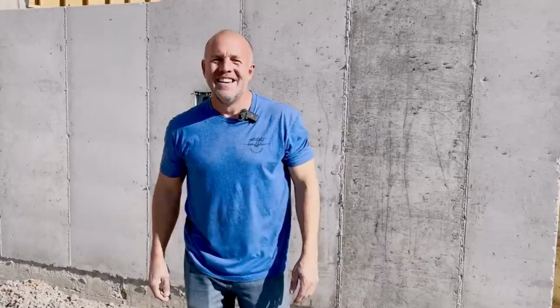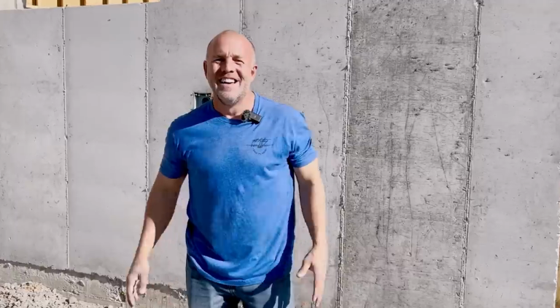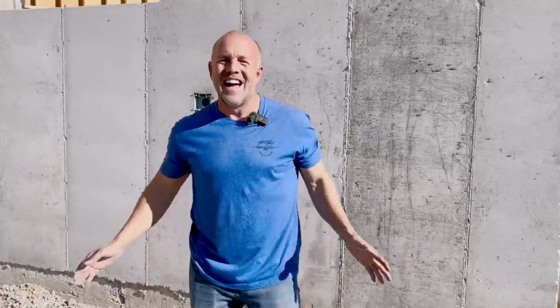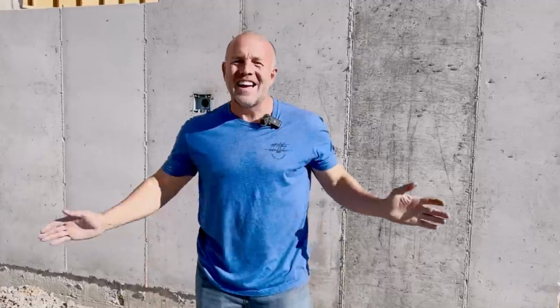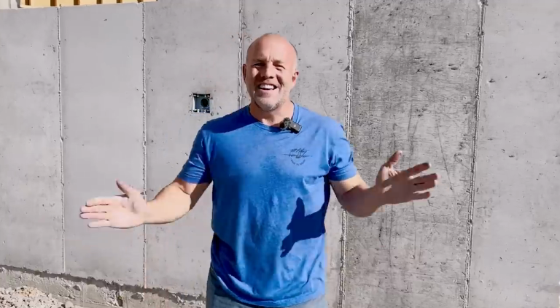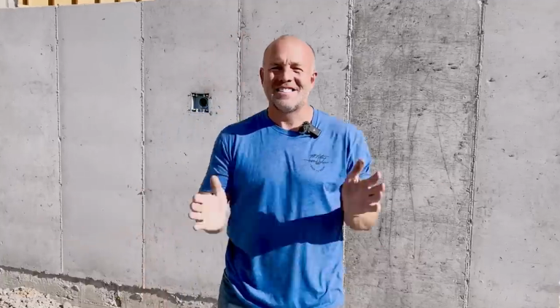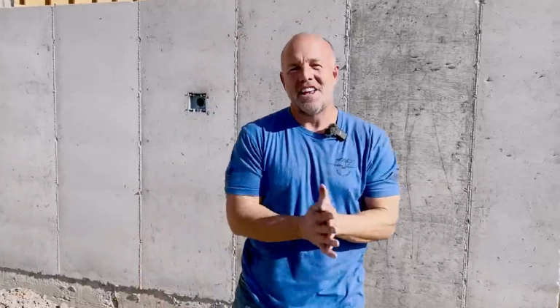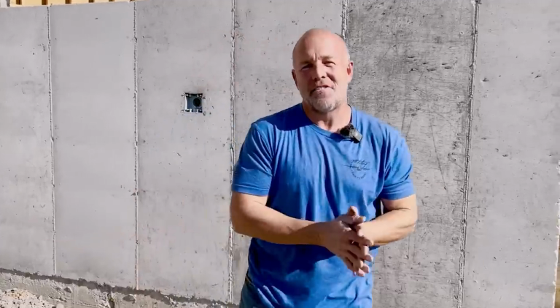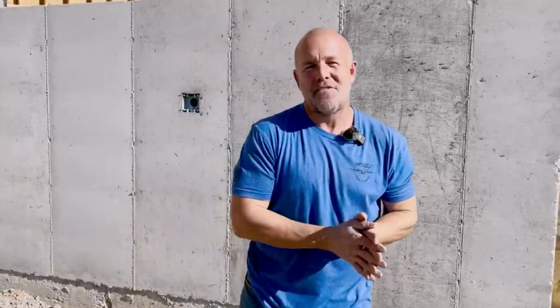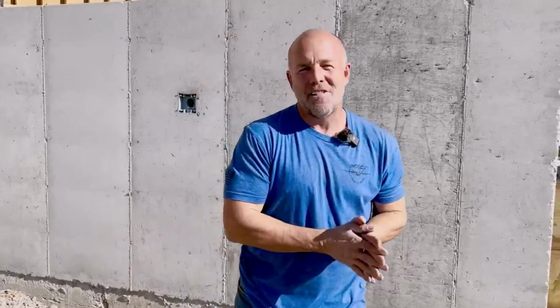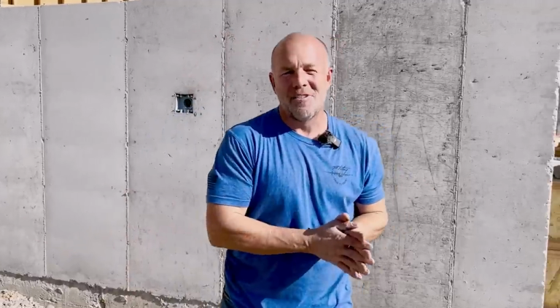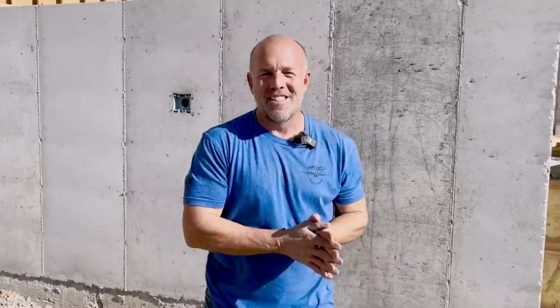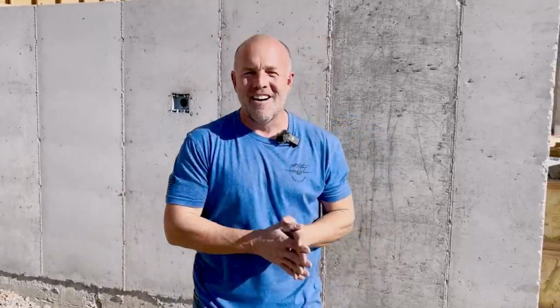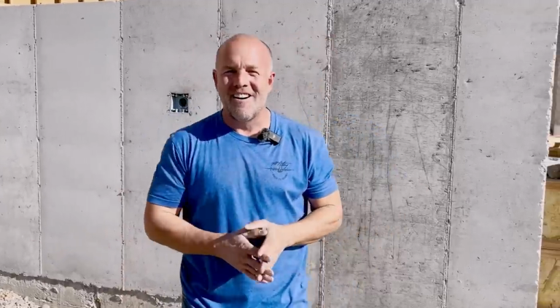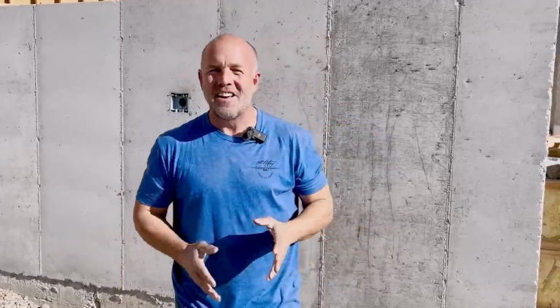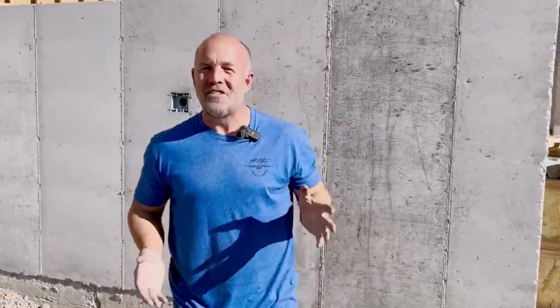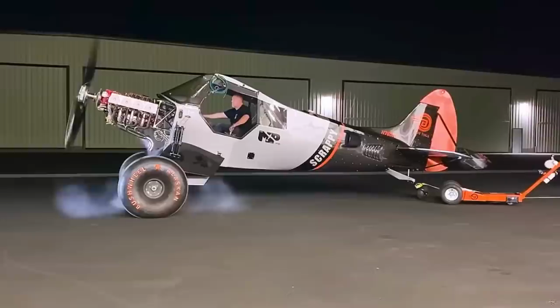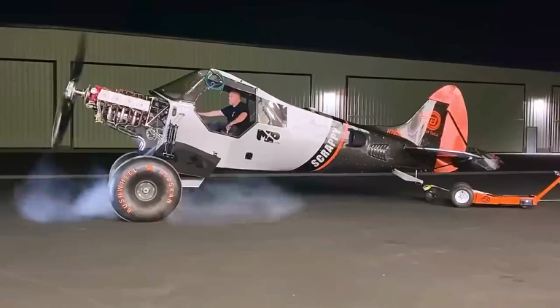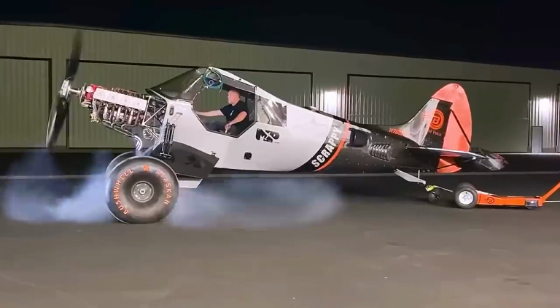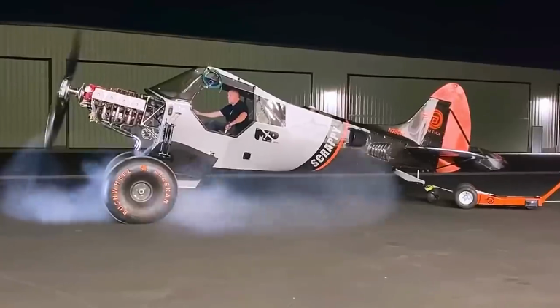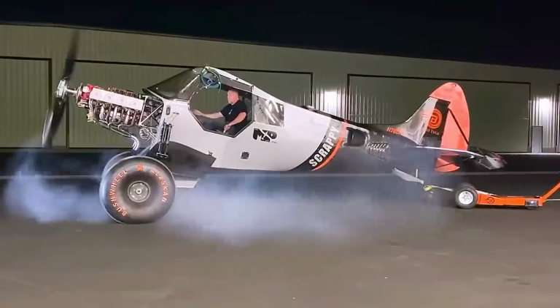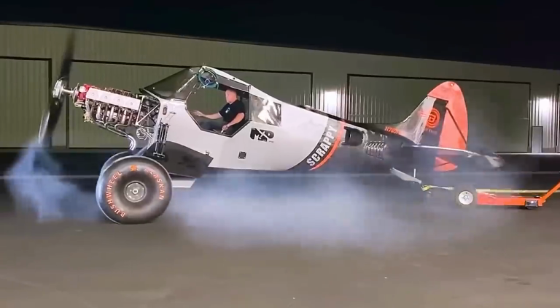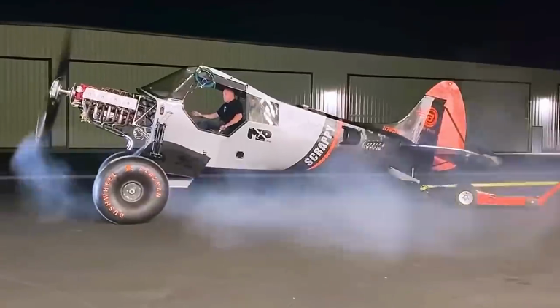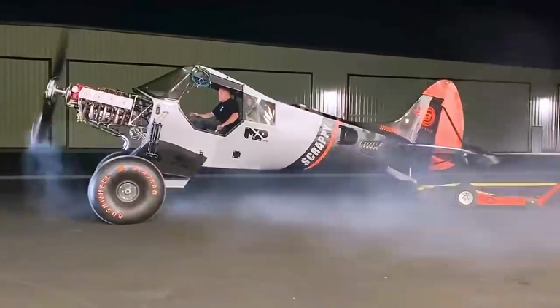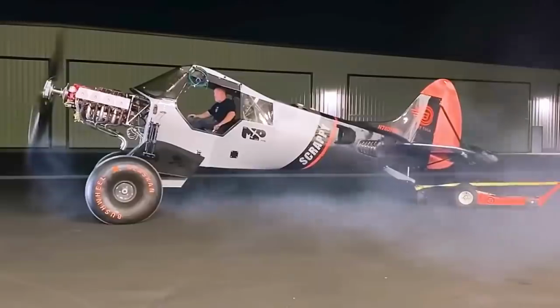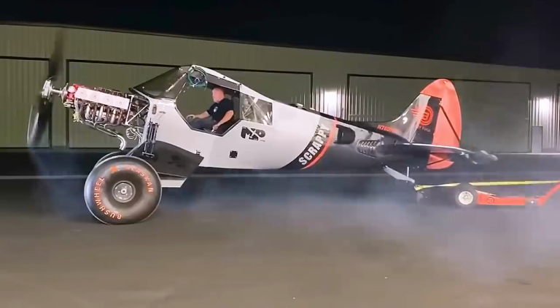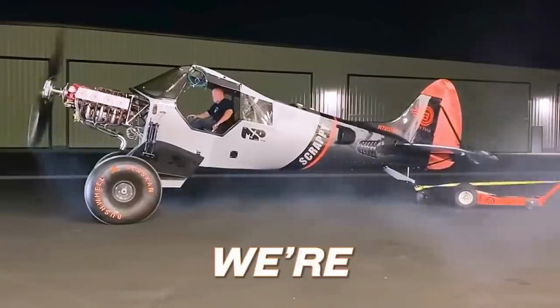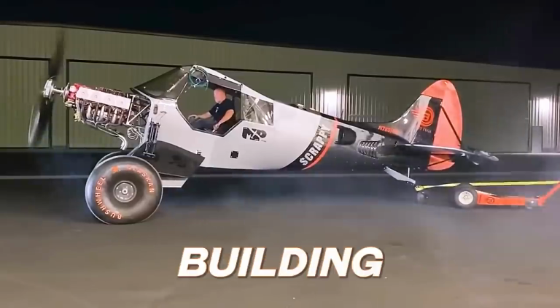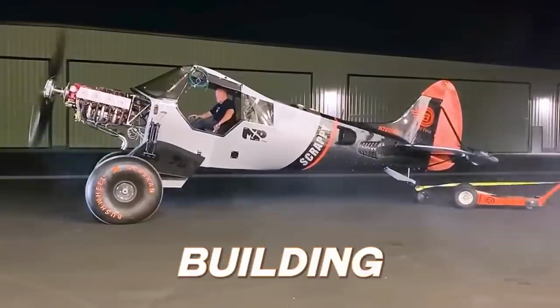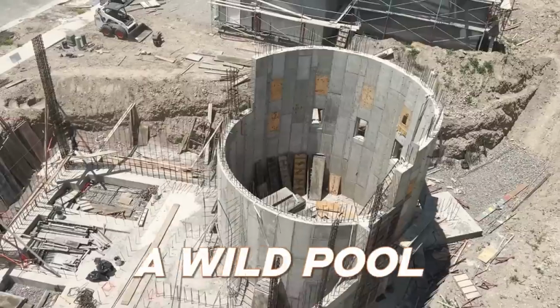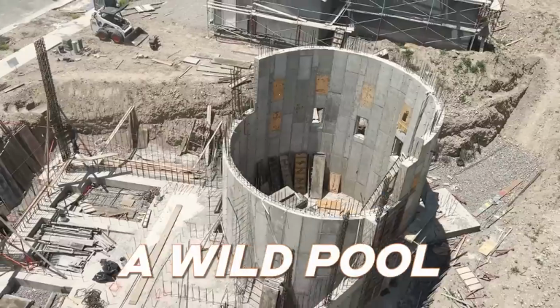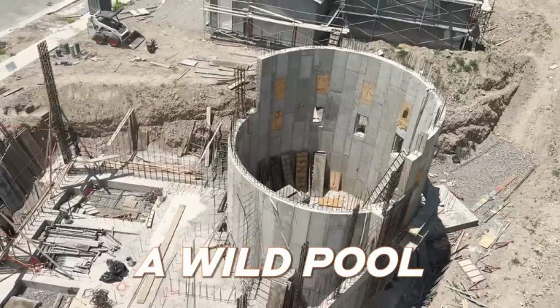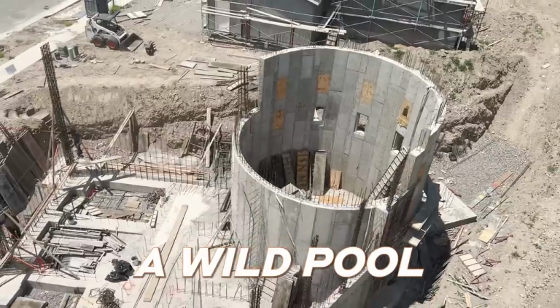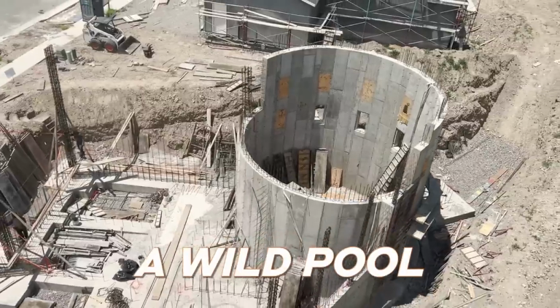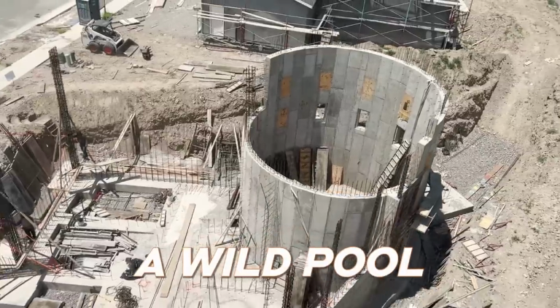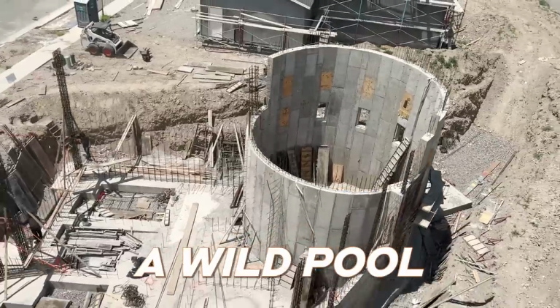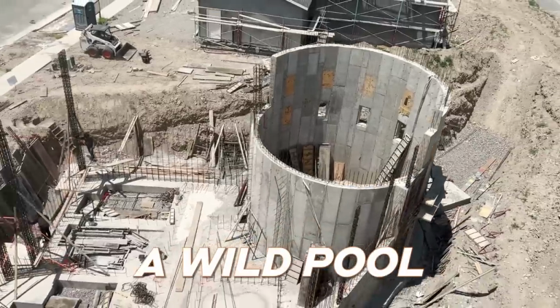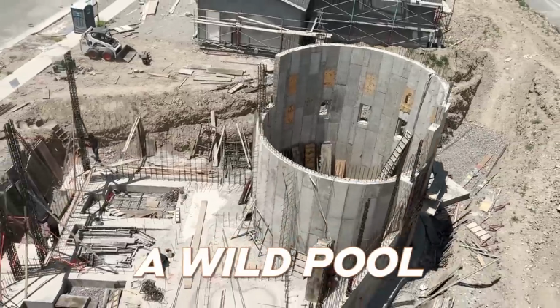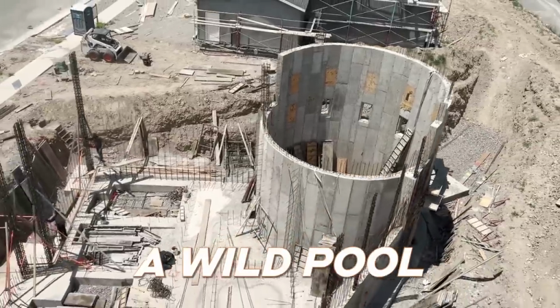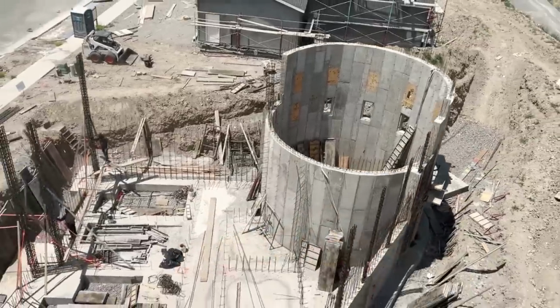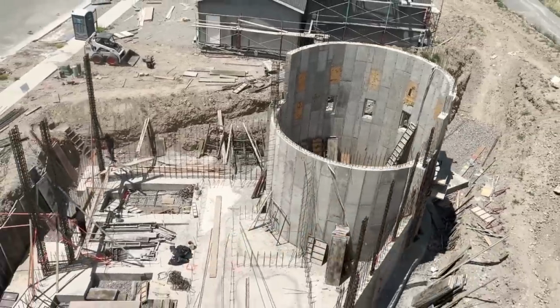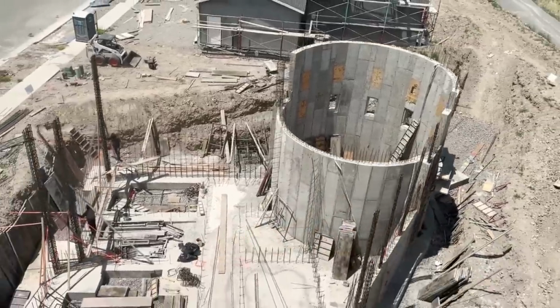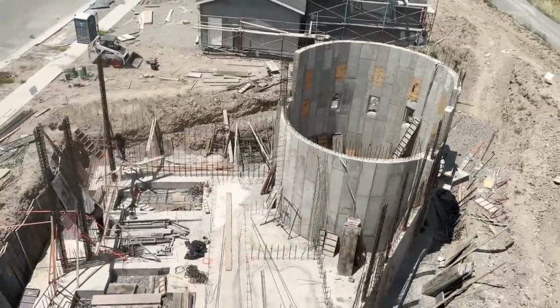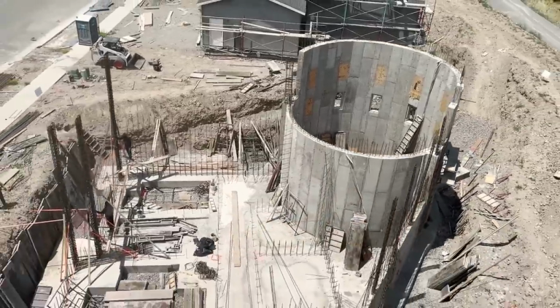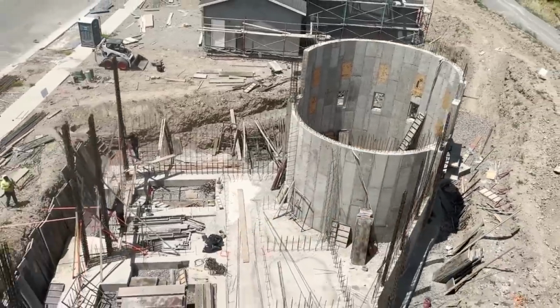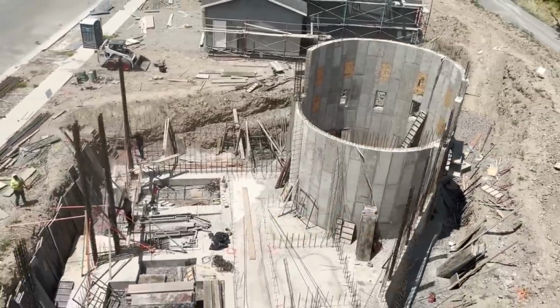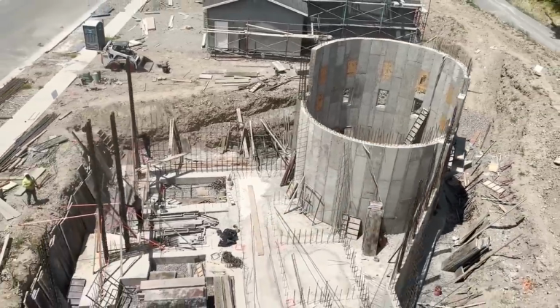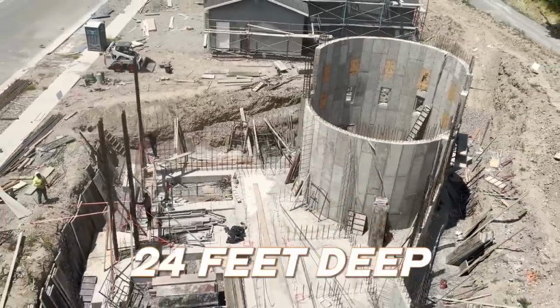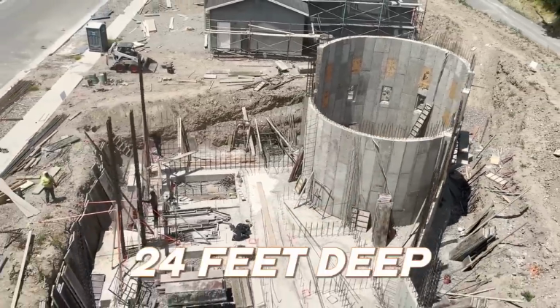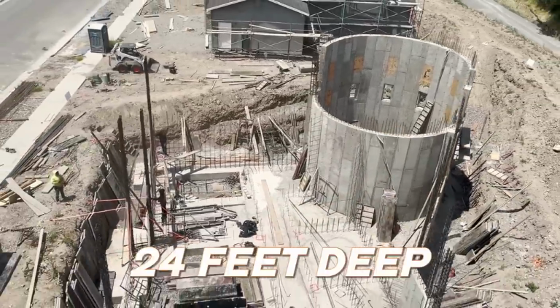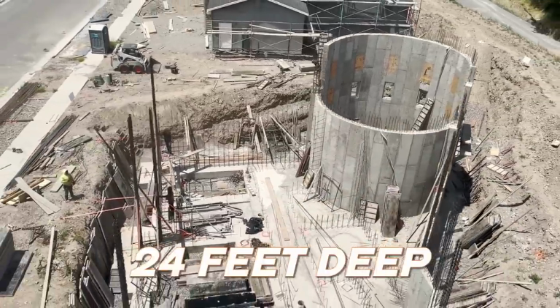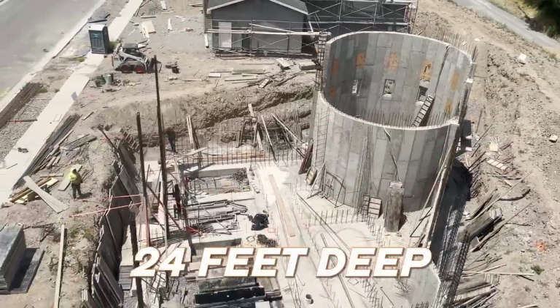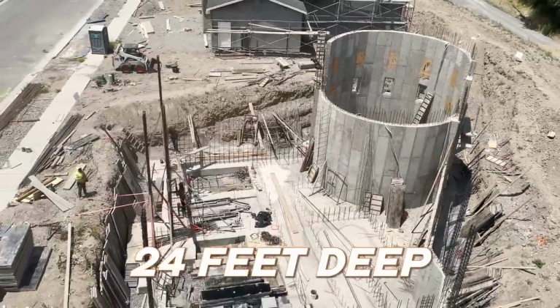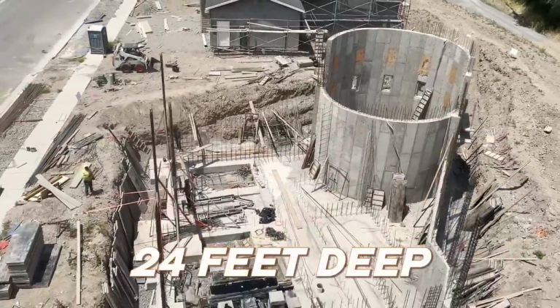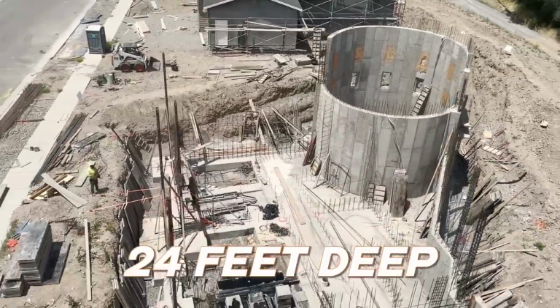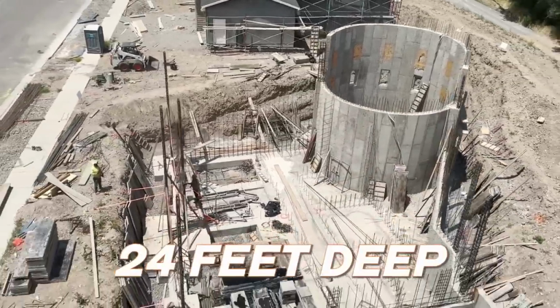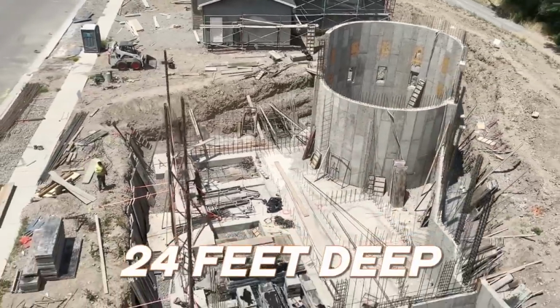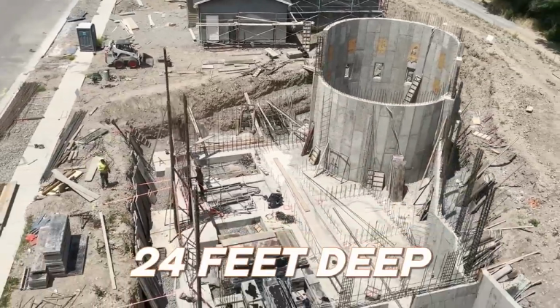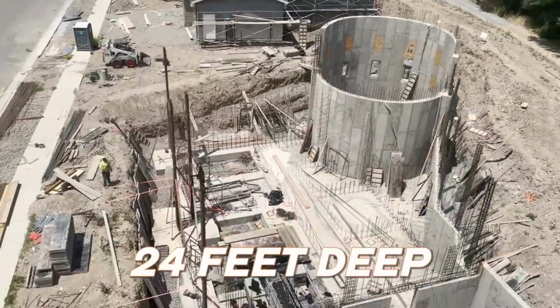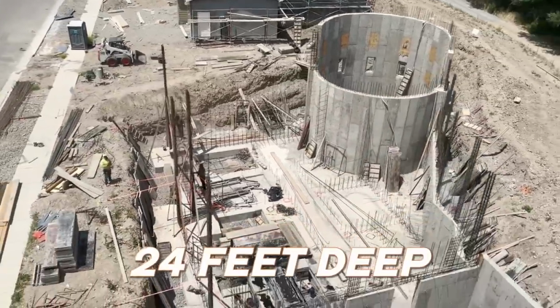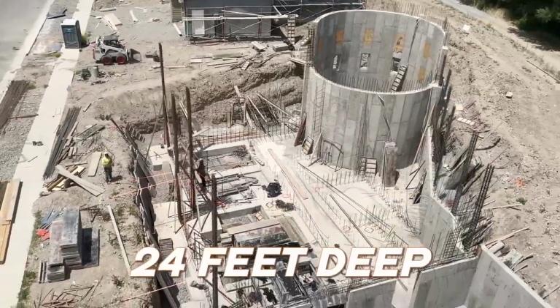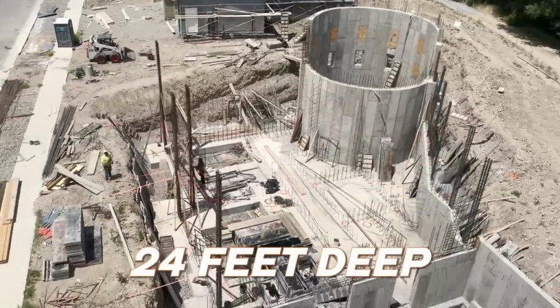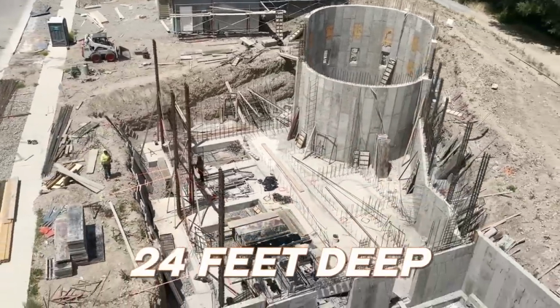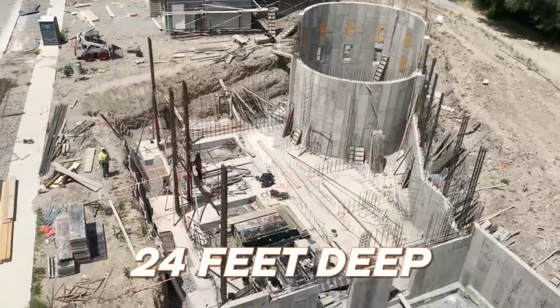Hey guys, thanks for following along. Usually I'm building aircraft. This time we're building a wild pool that sits on the top floor of a house, 24 feet deep in the water.